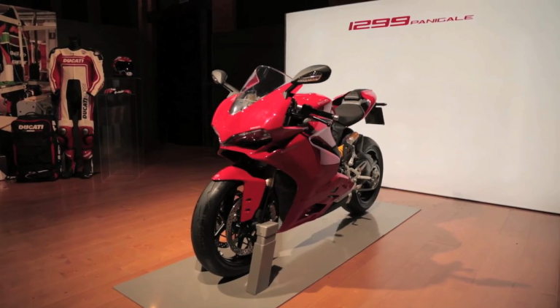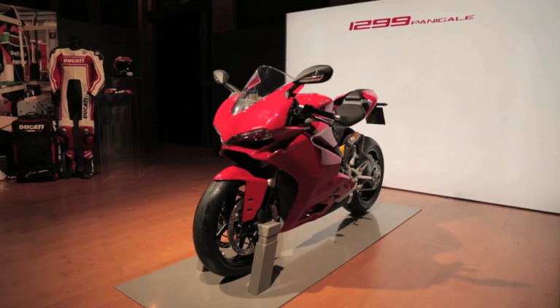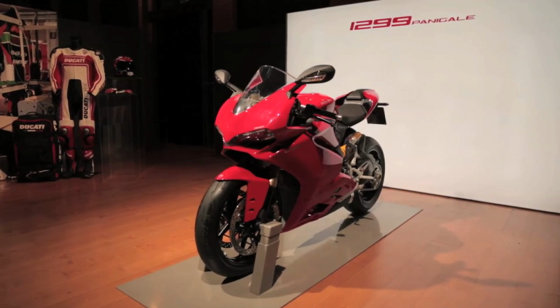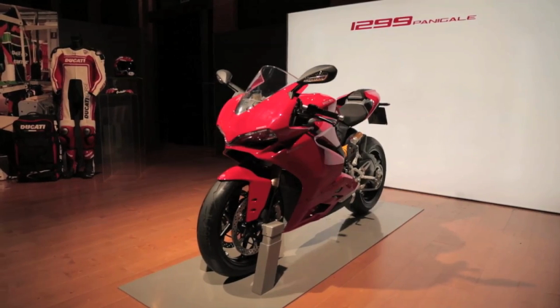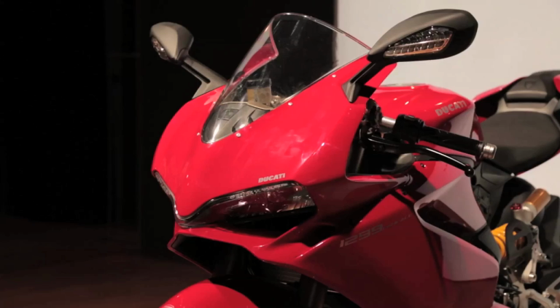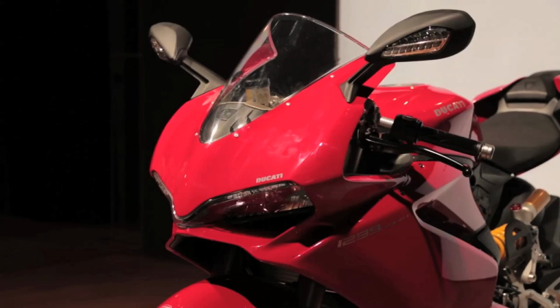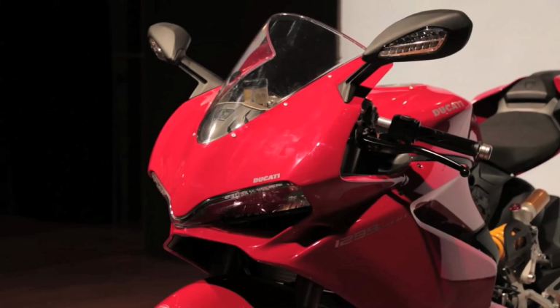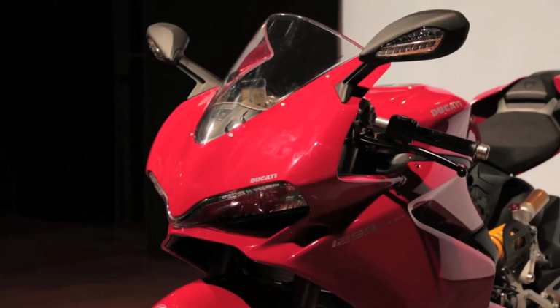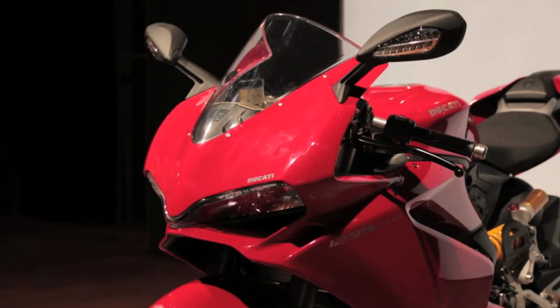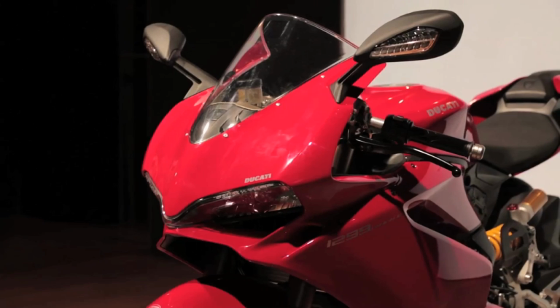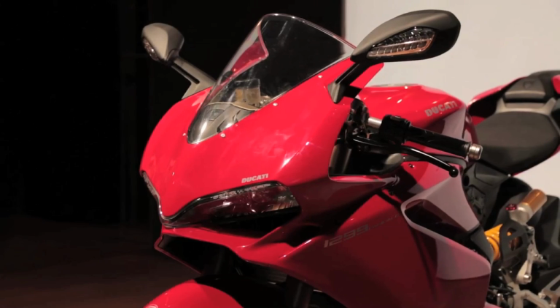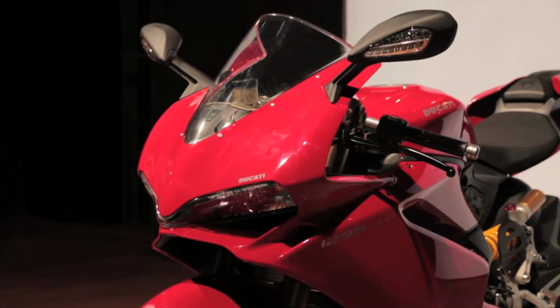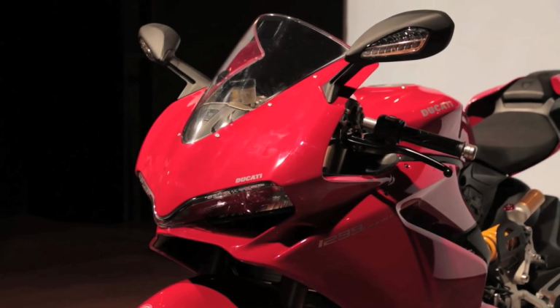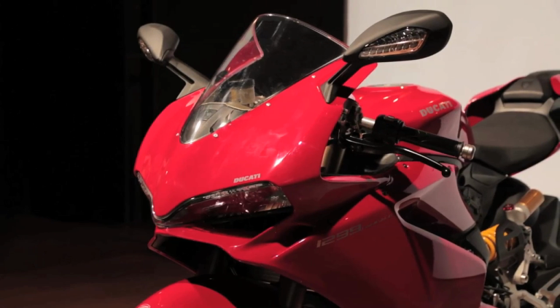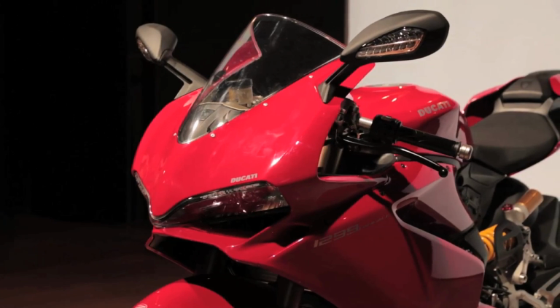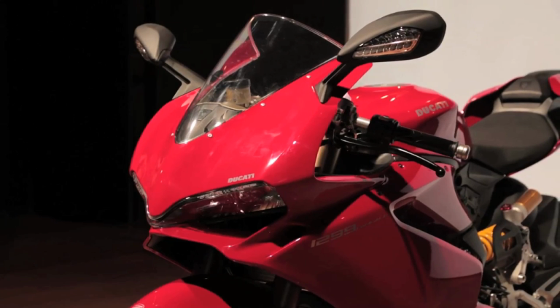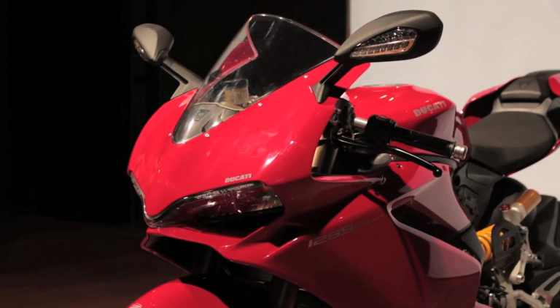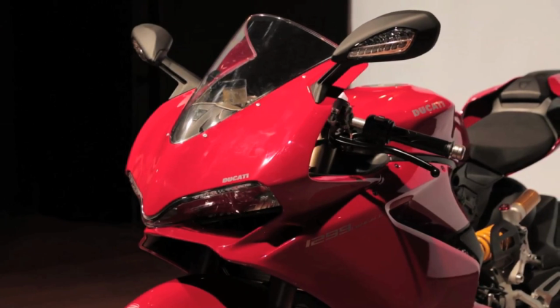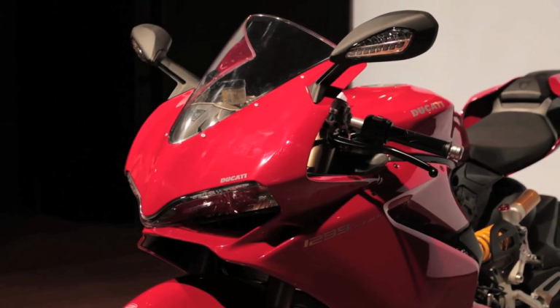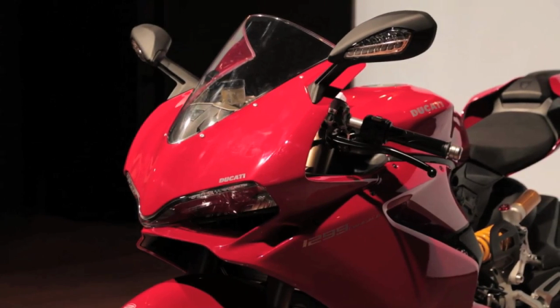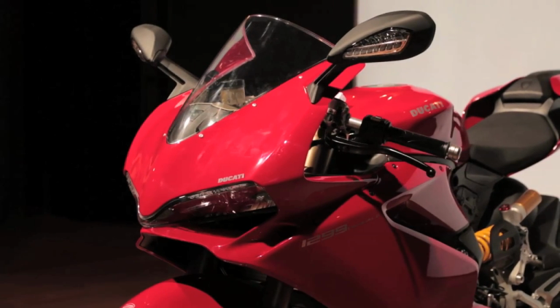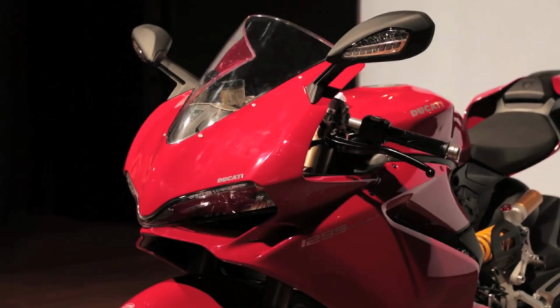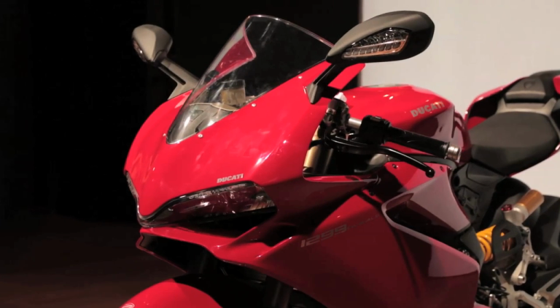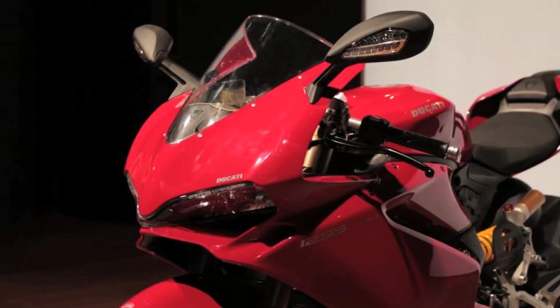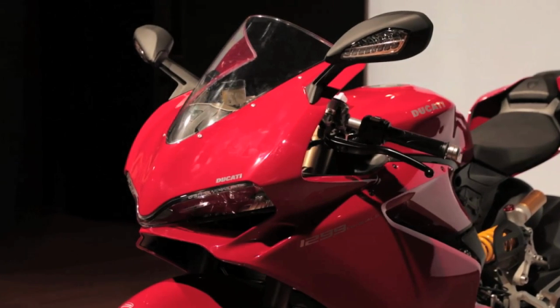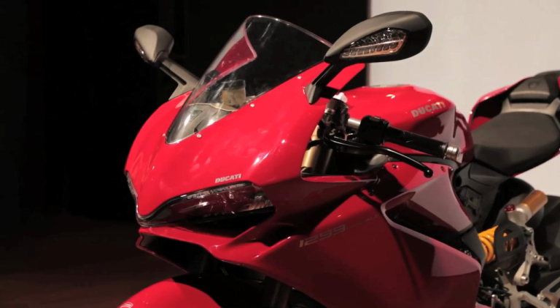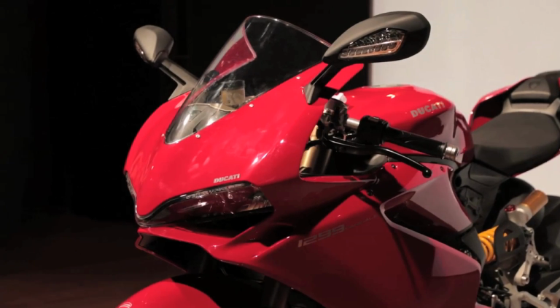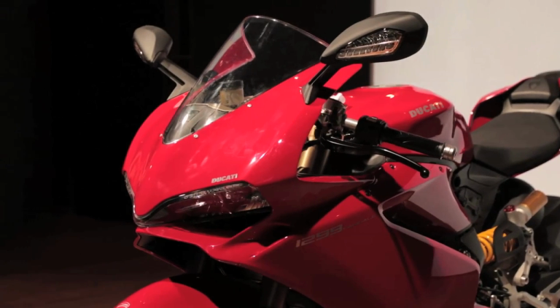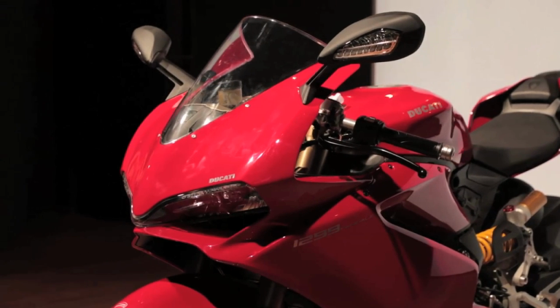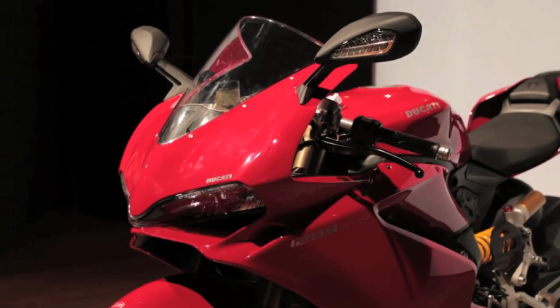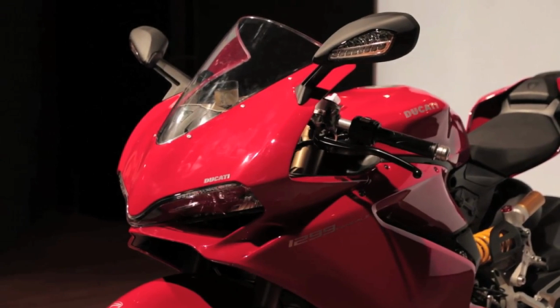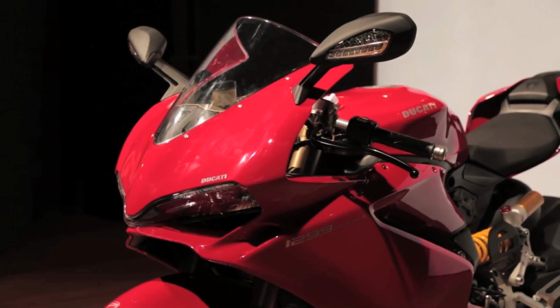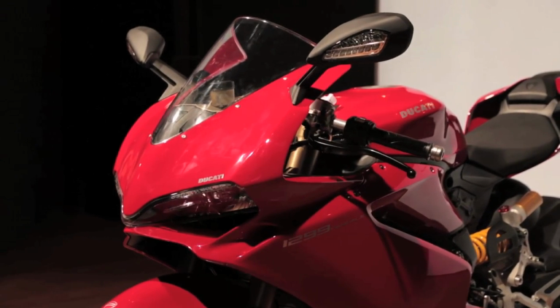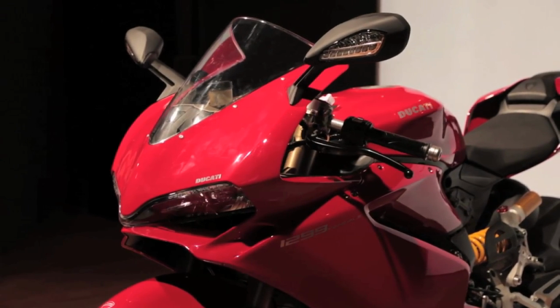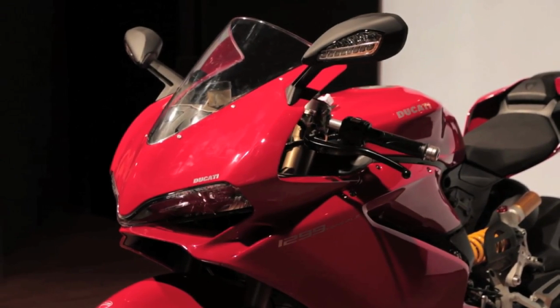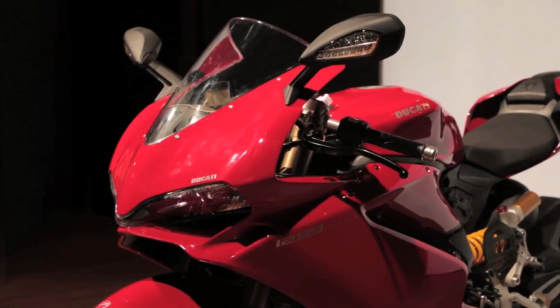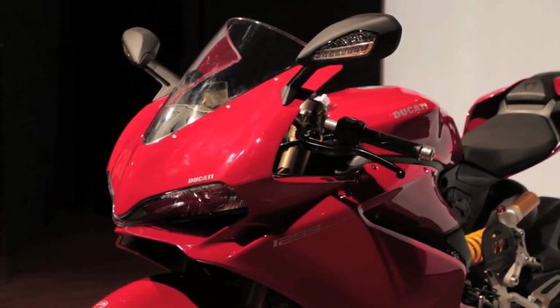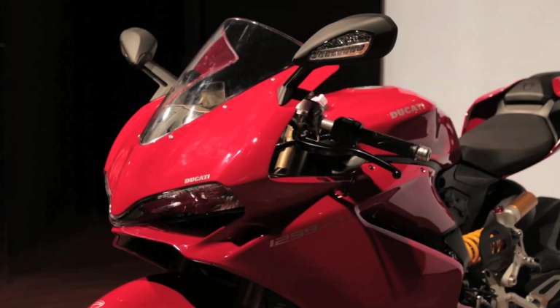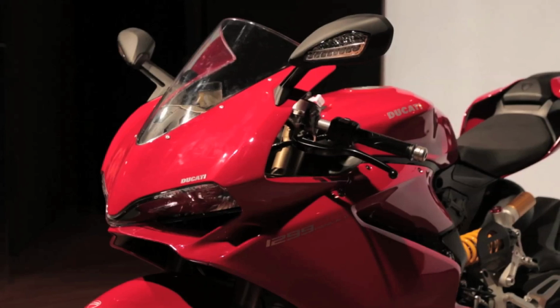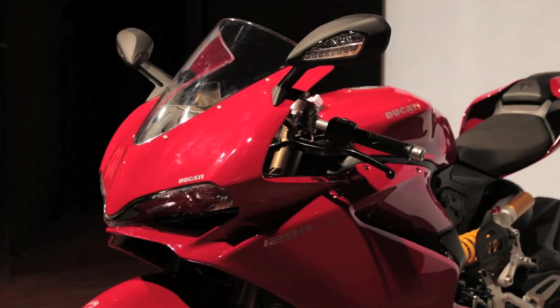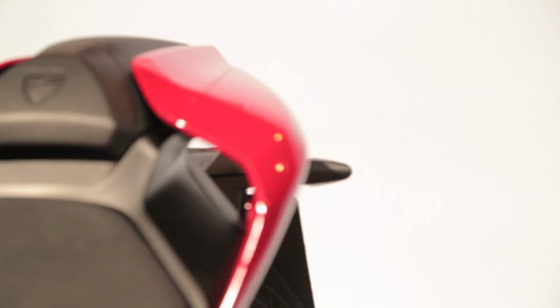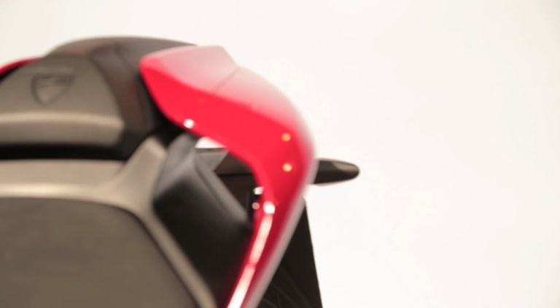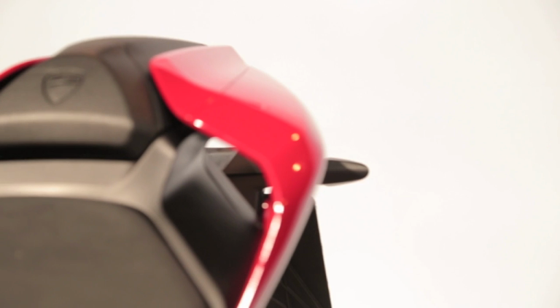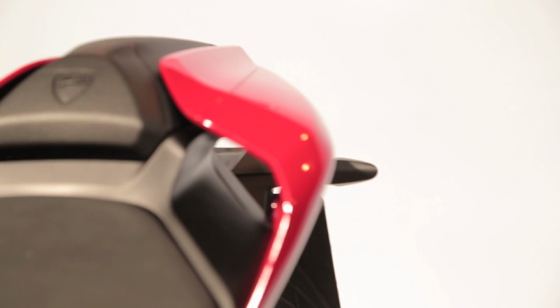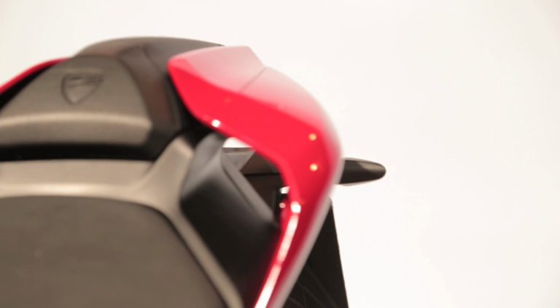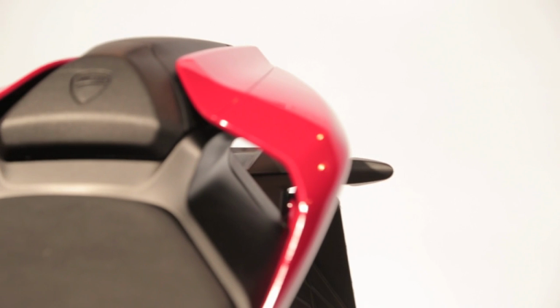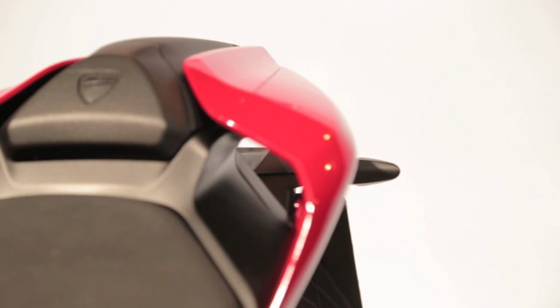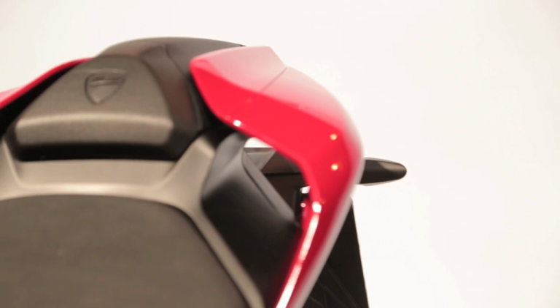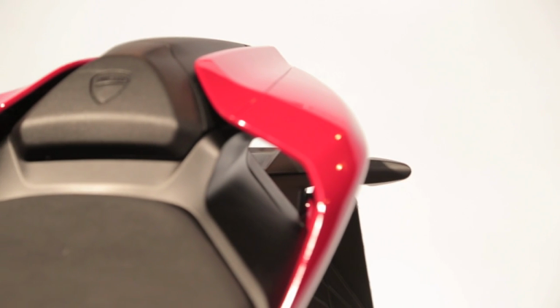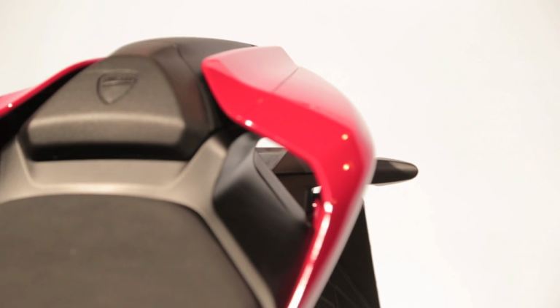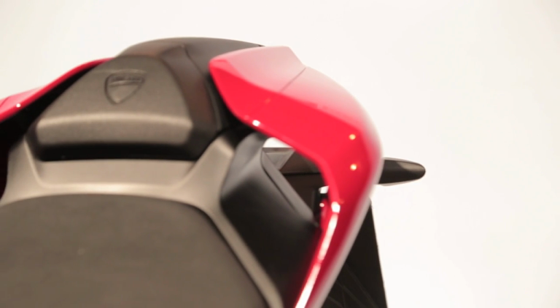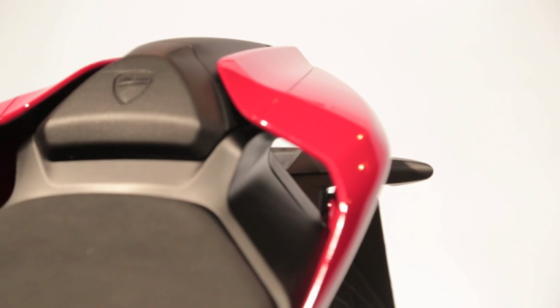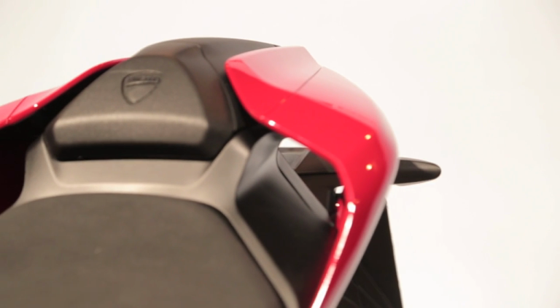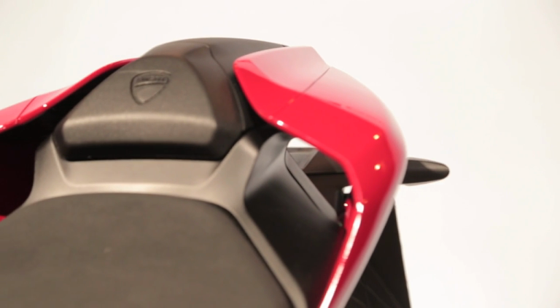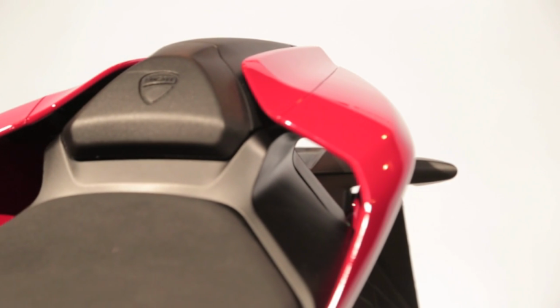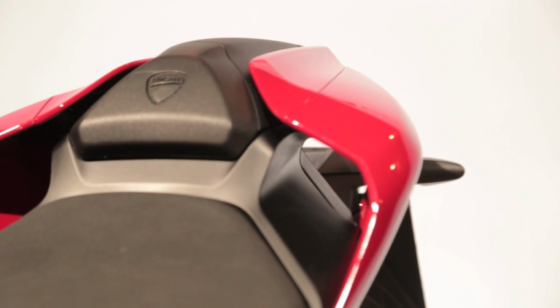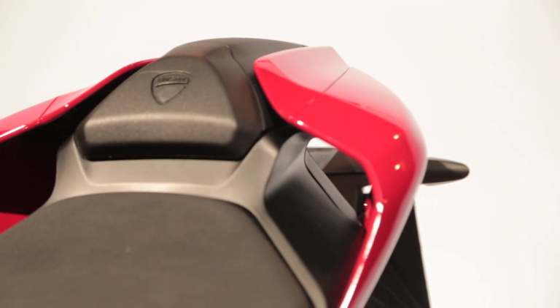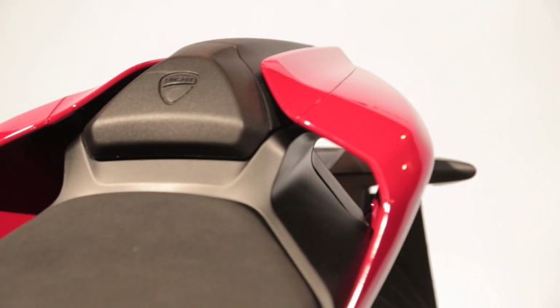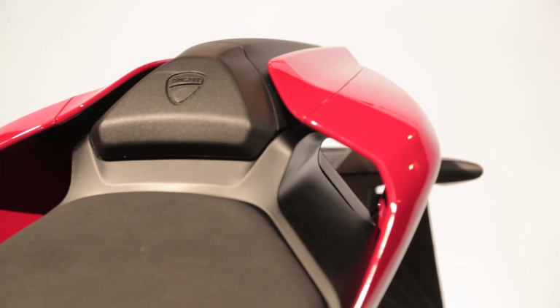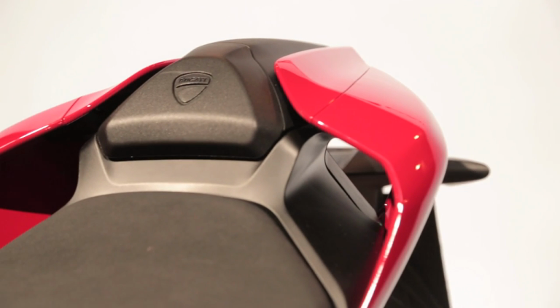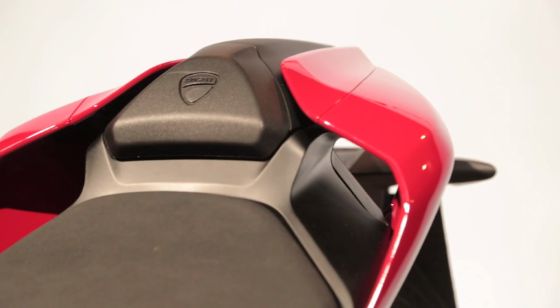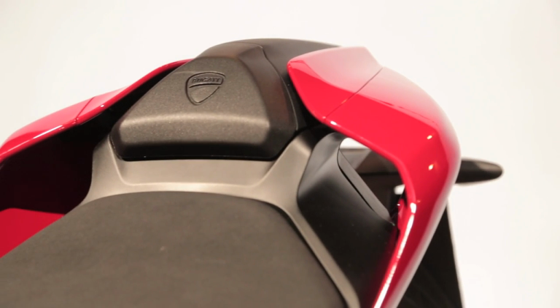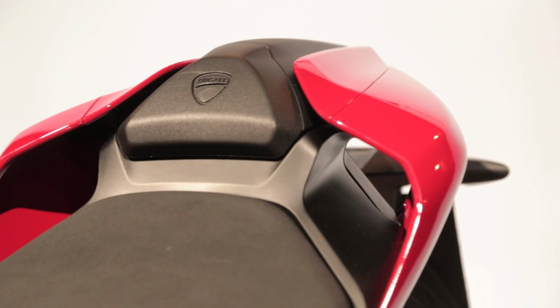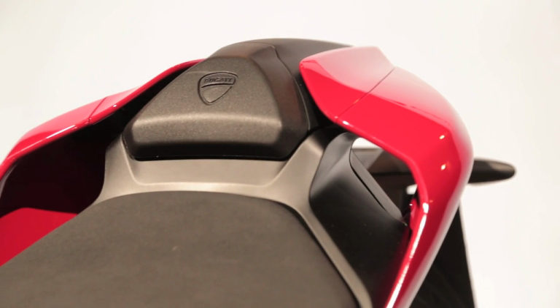Also new bodywork — wider front fairing going to have more wind protection, and a revised tail section where you can see through this hole.